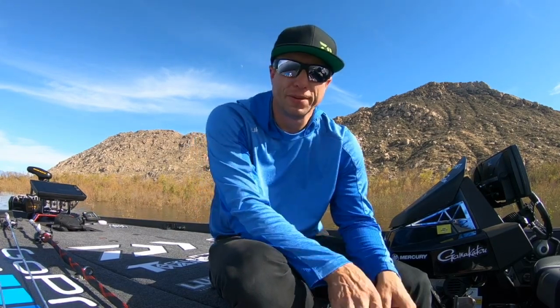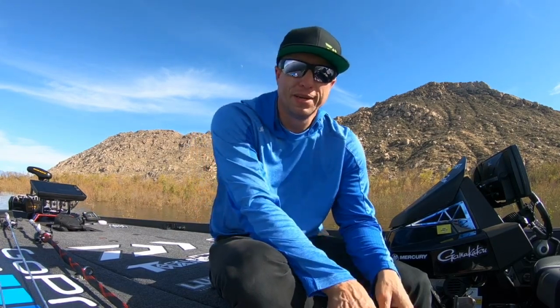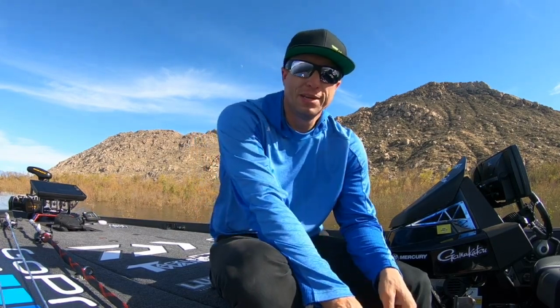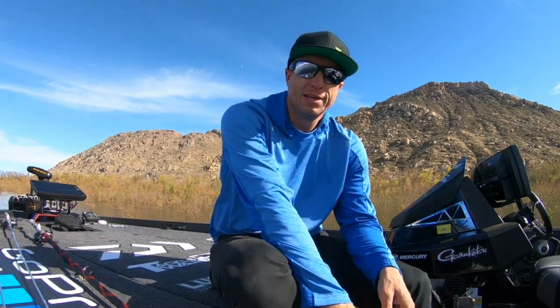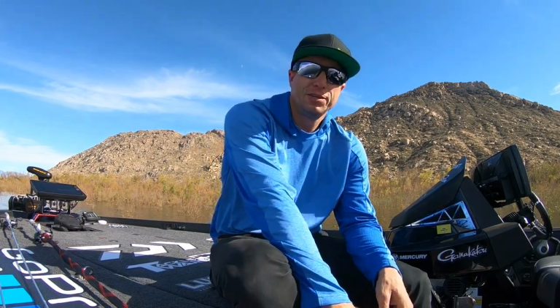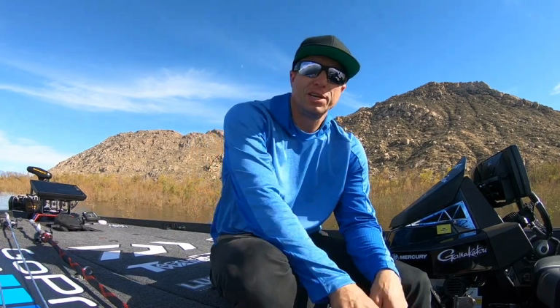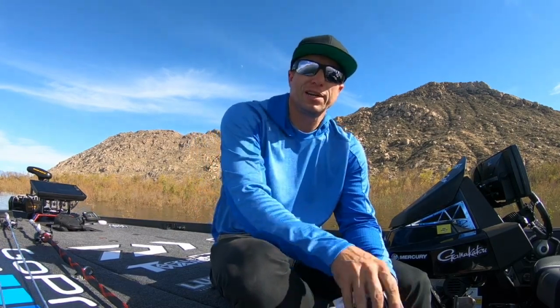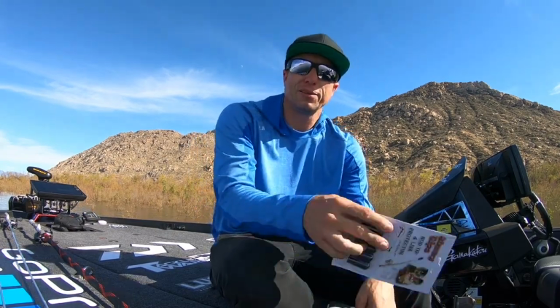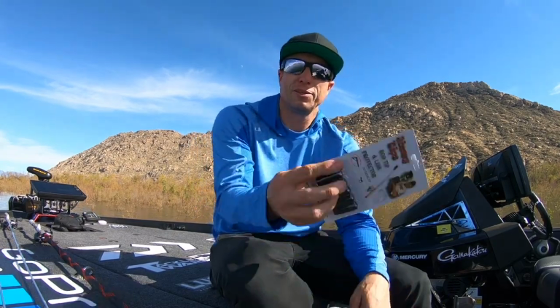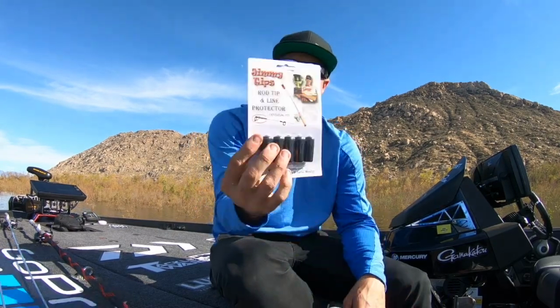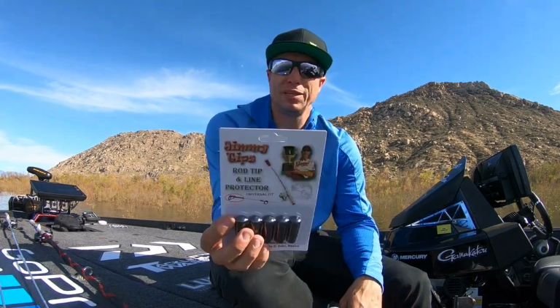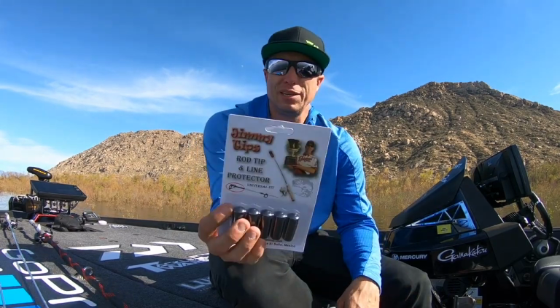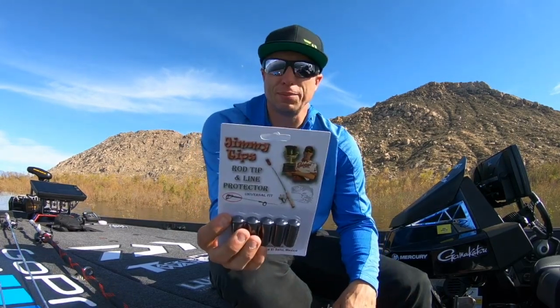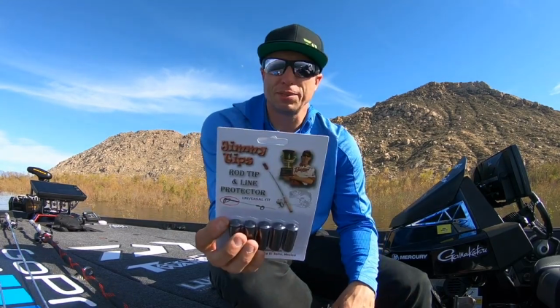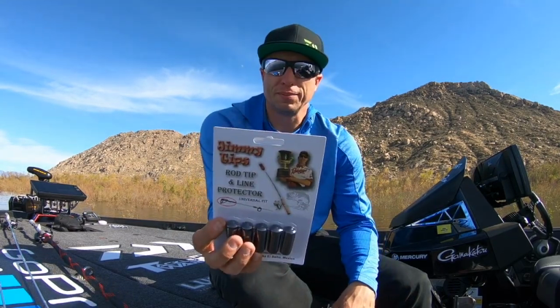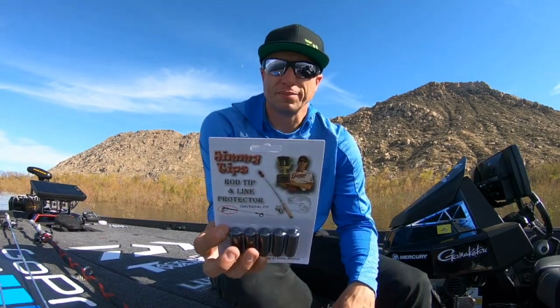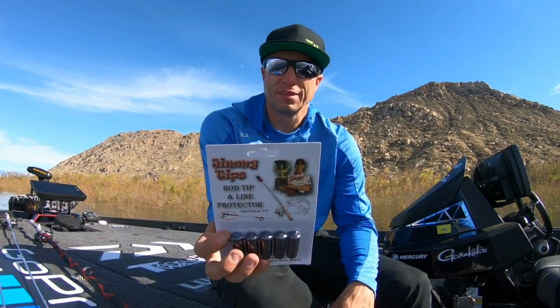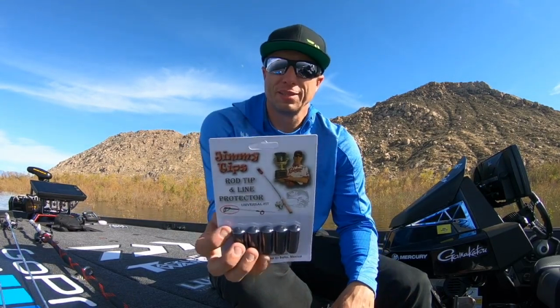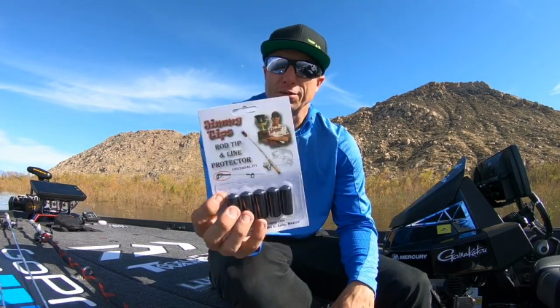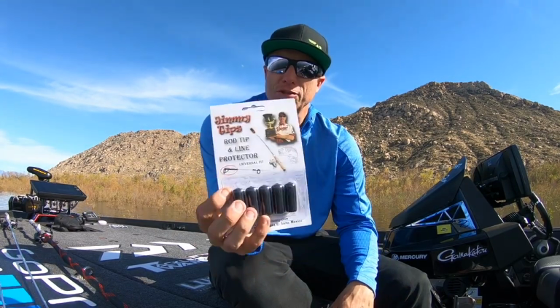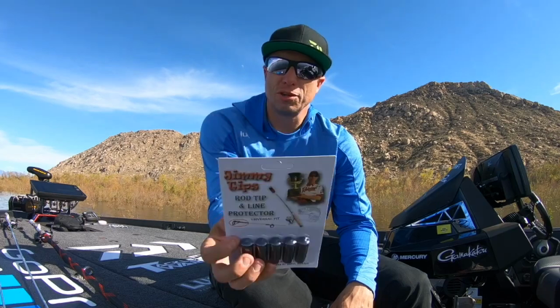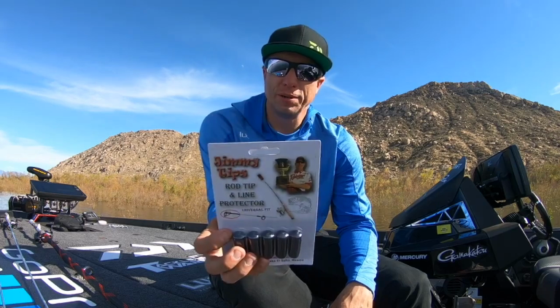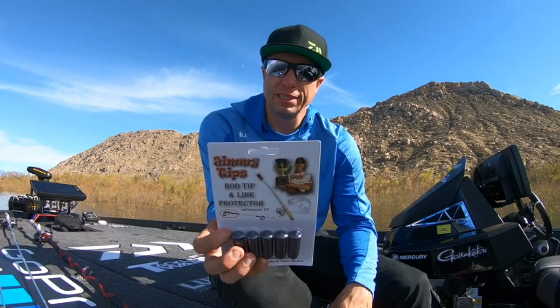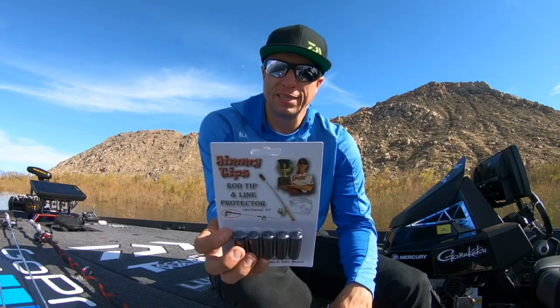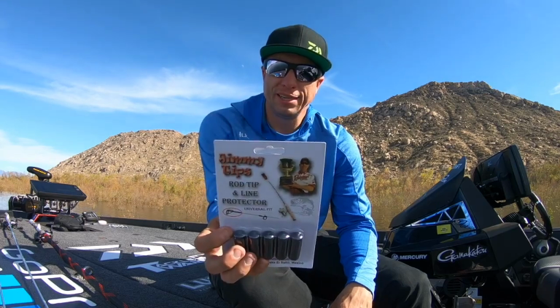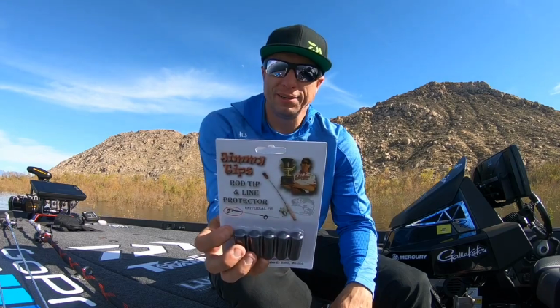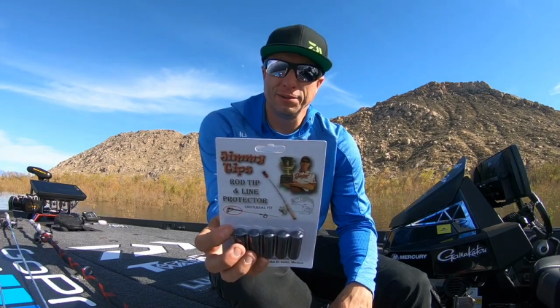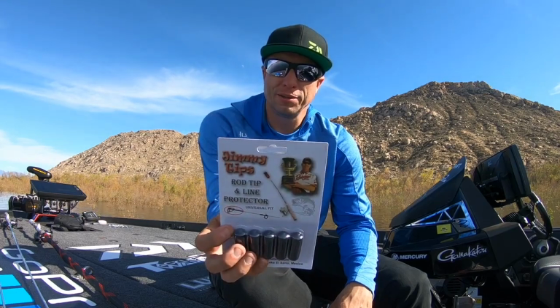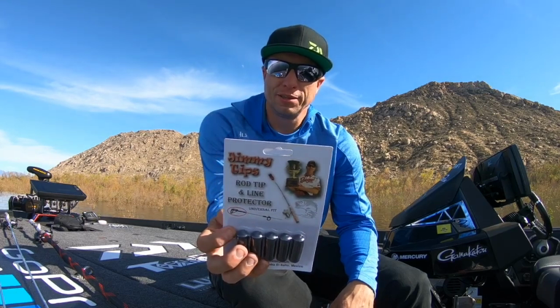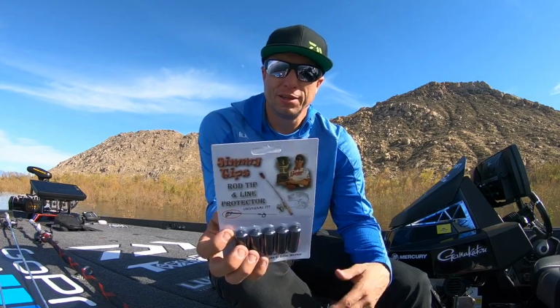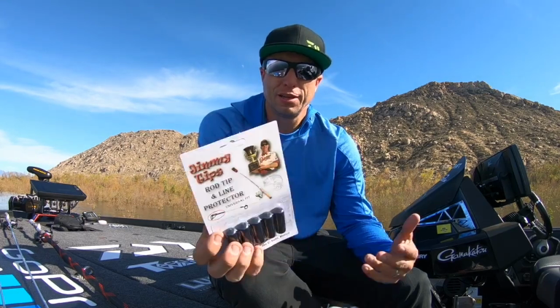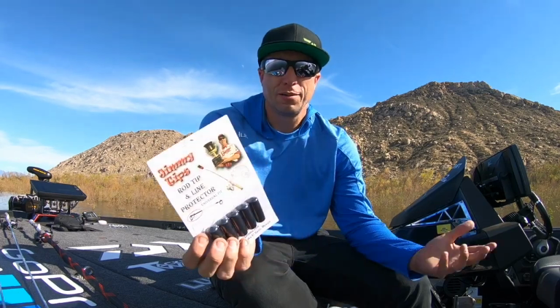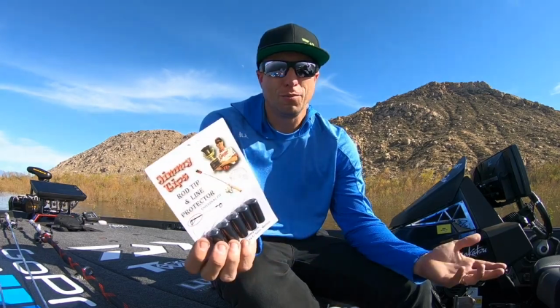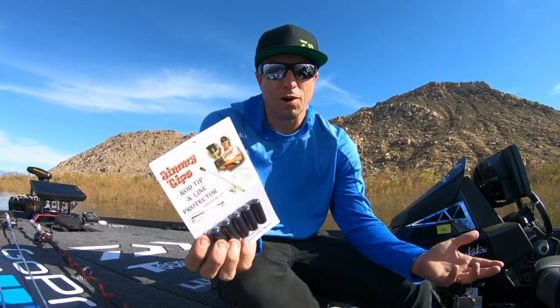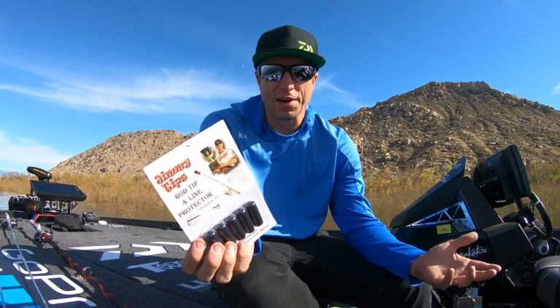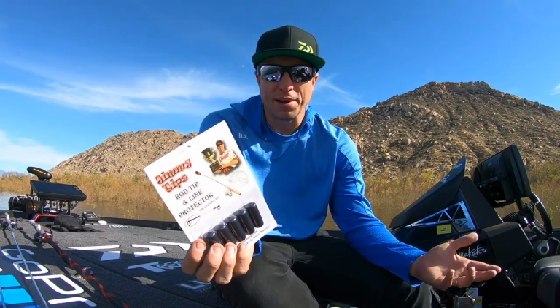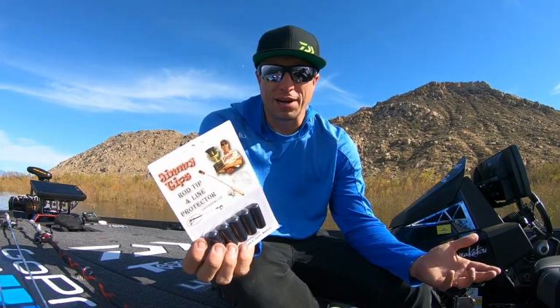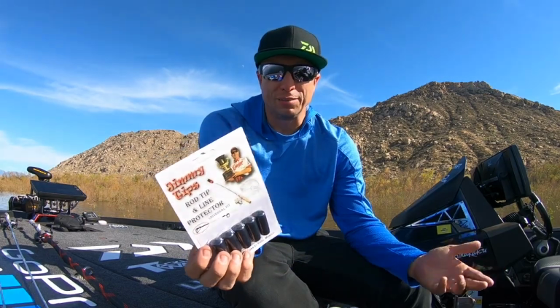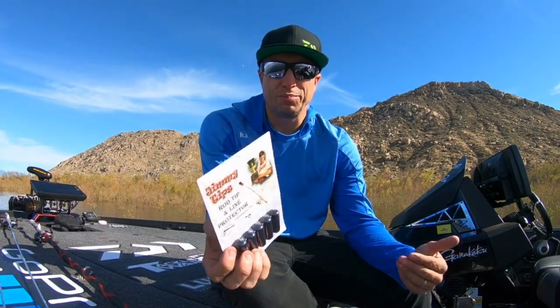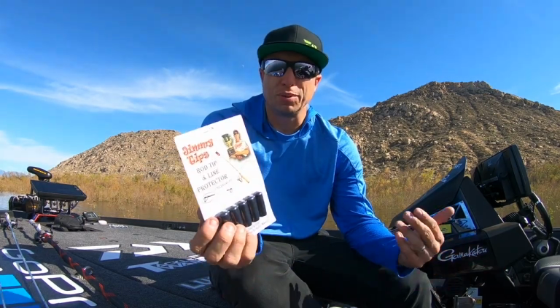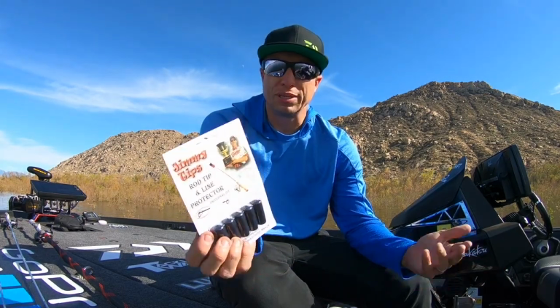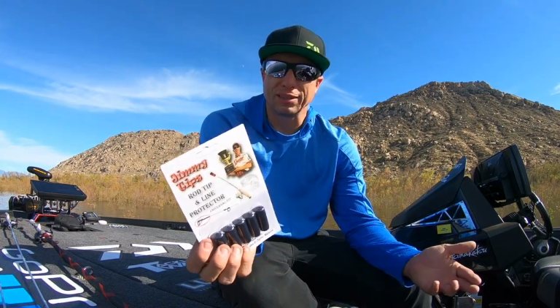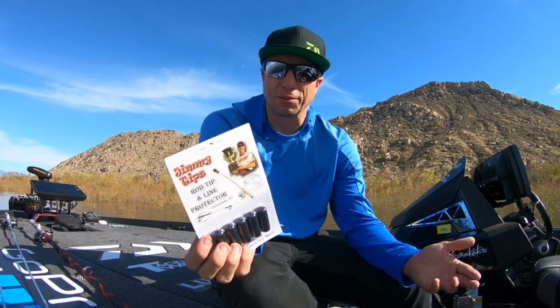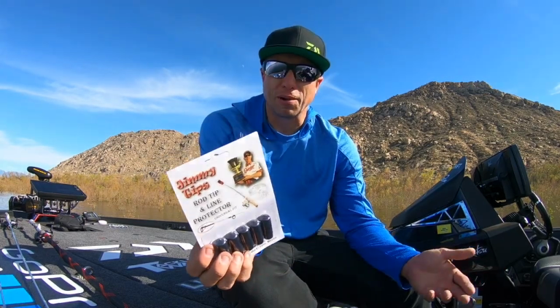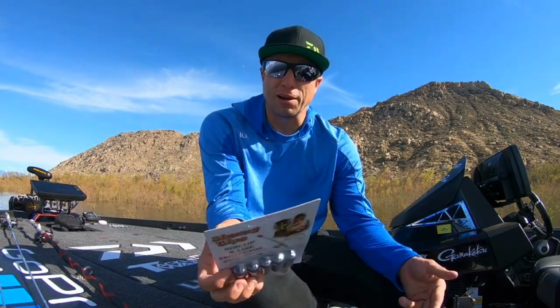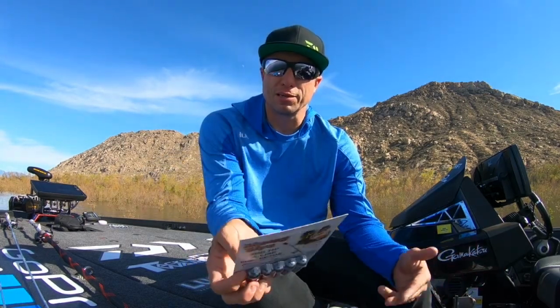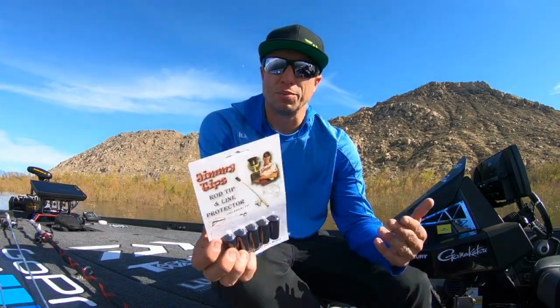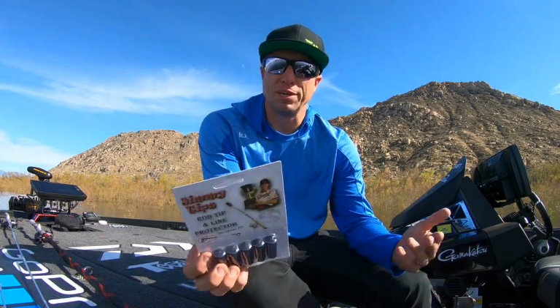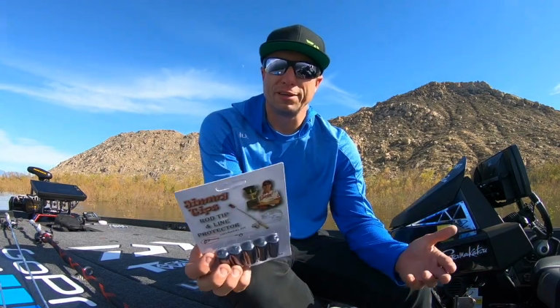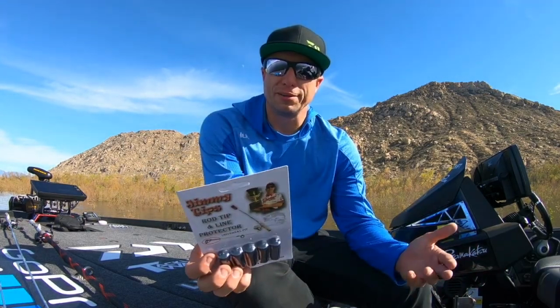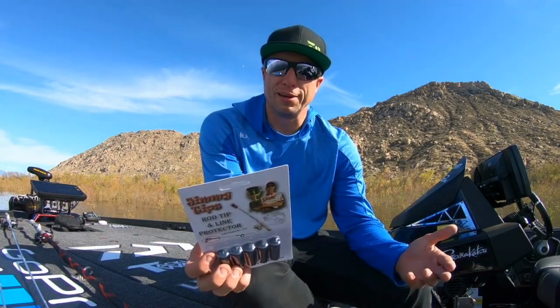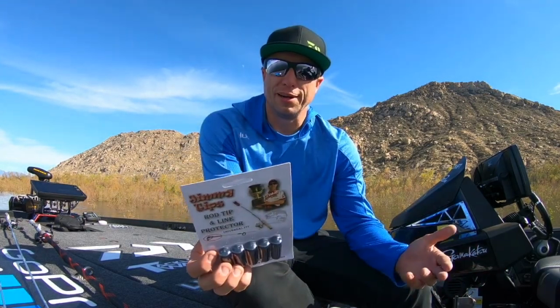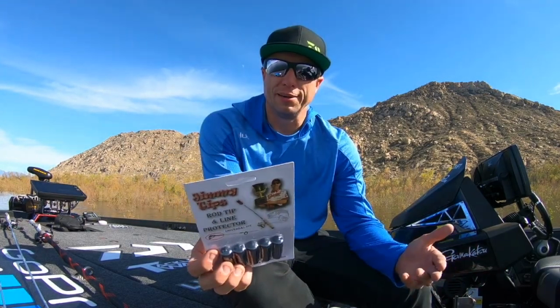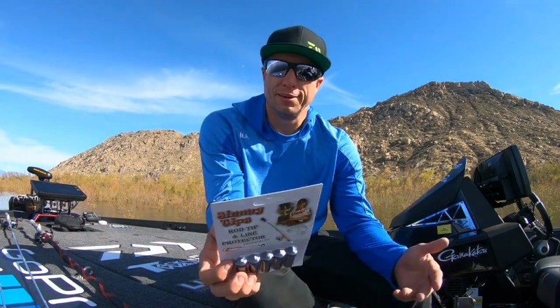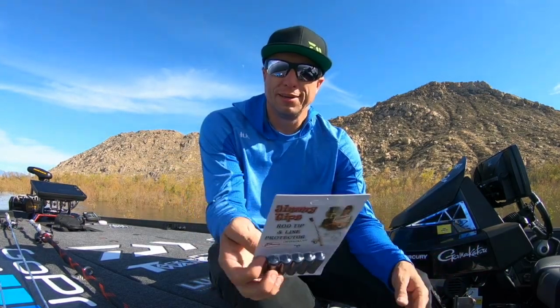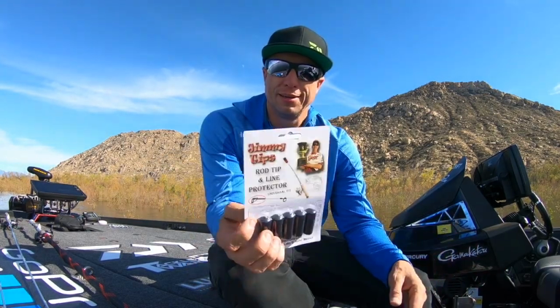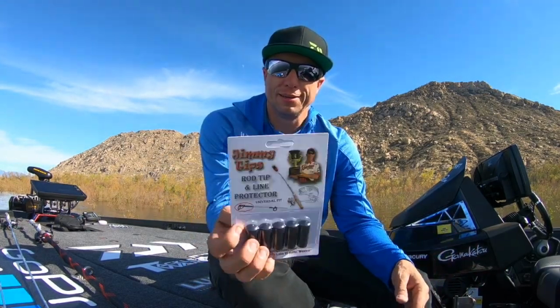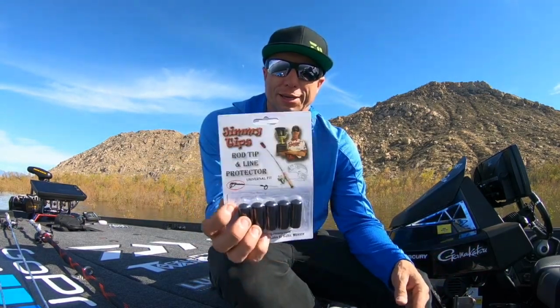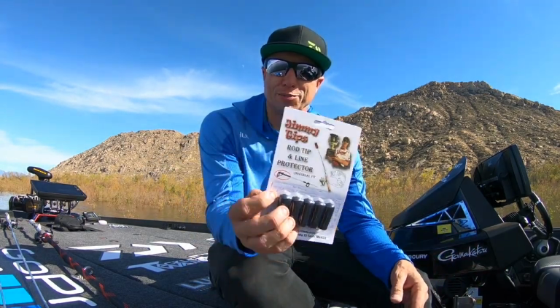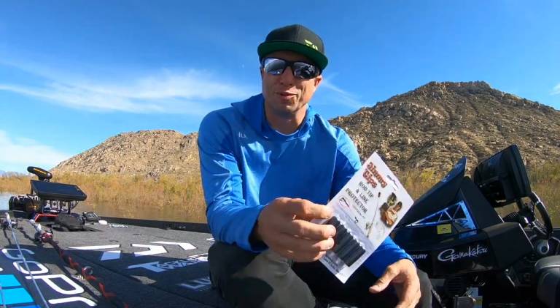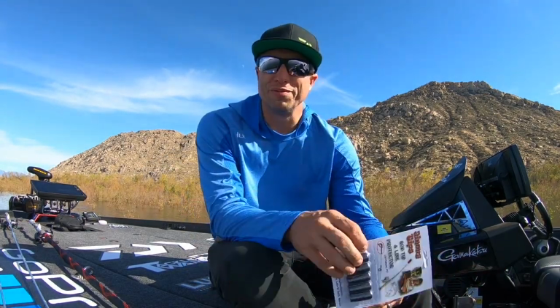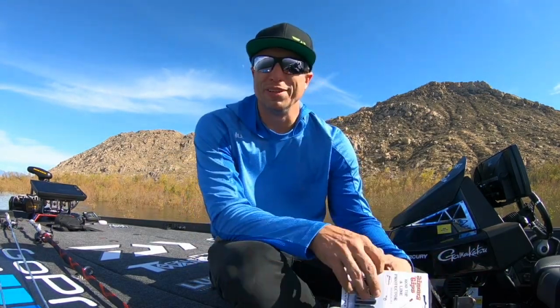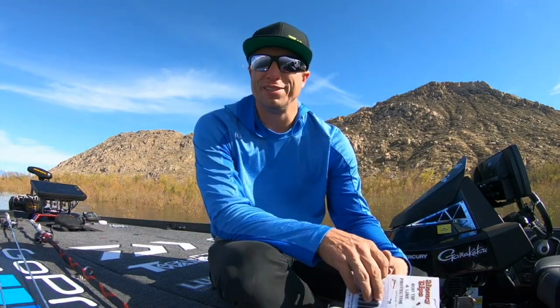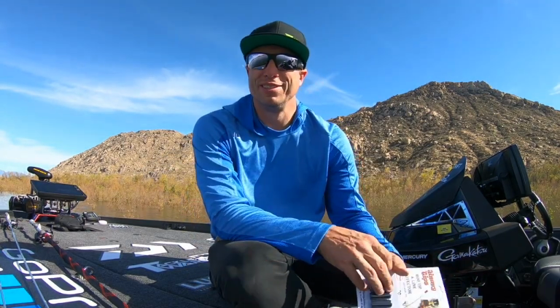So check out the Jimmy Tips. They're so easy to use. Why not? Protect the rods, protect your line, catch more fish.